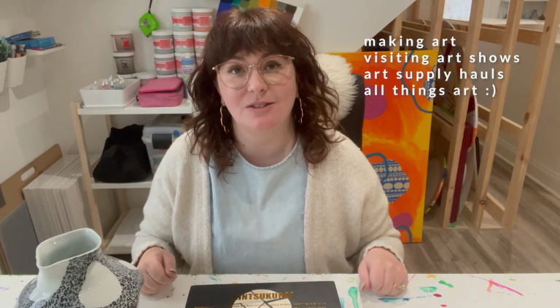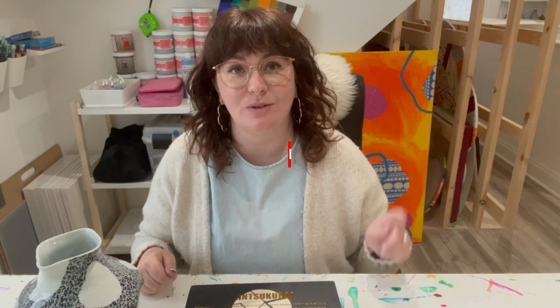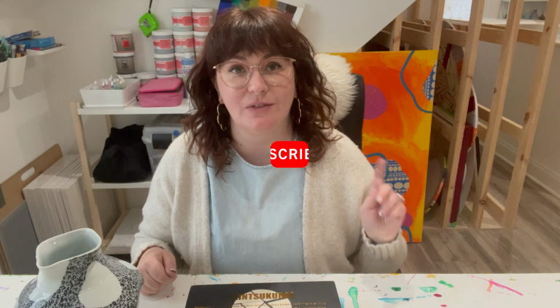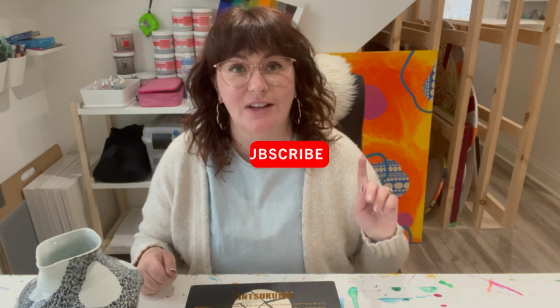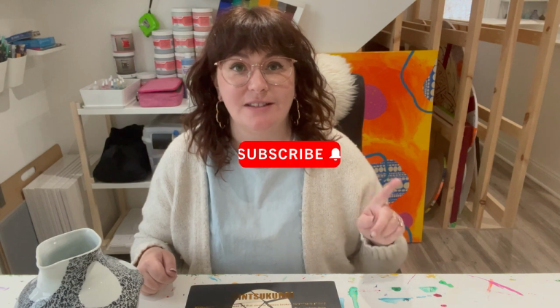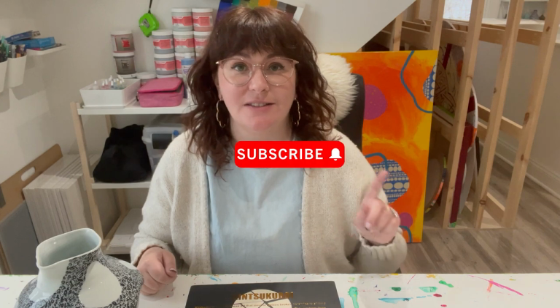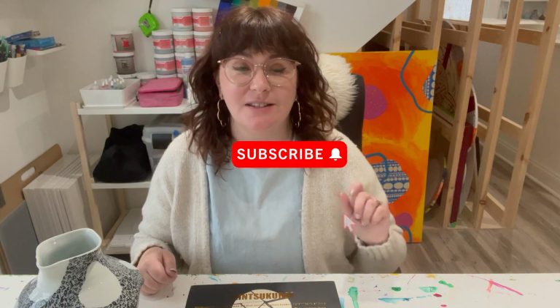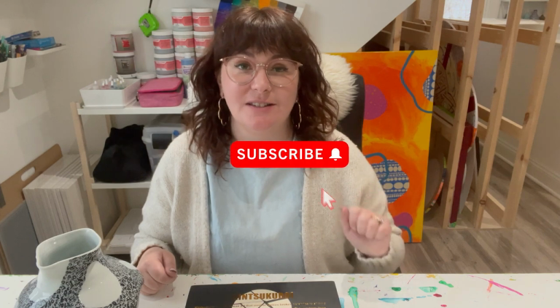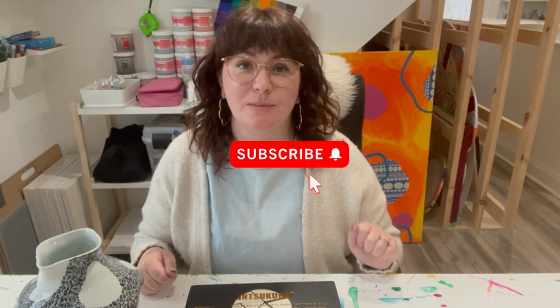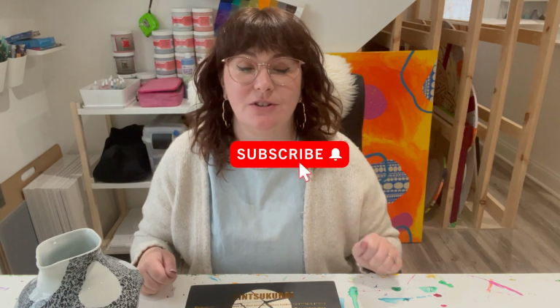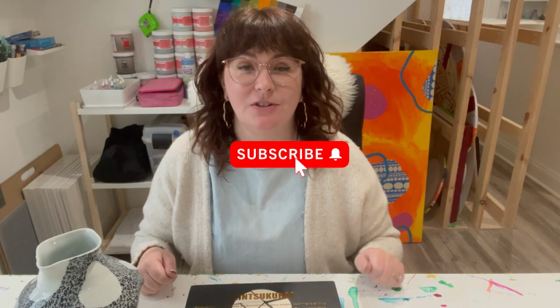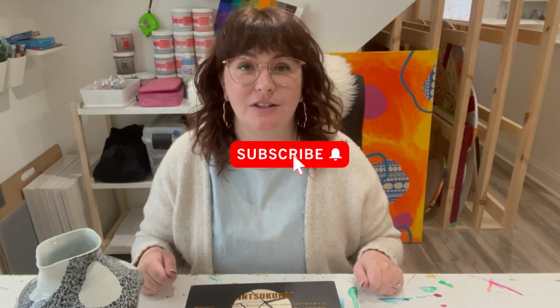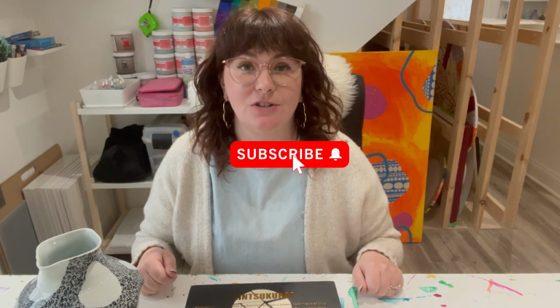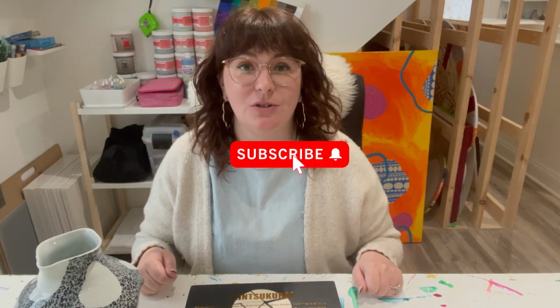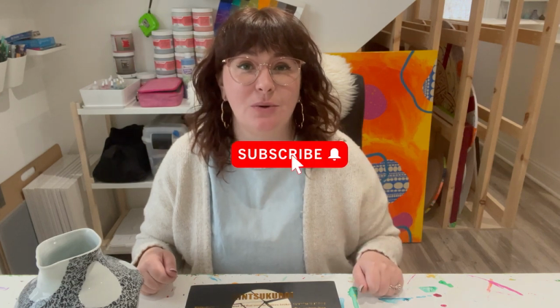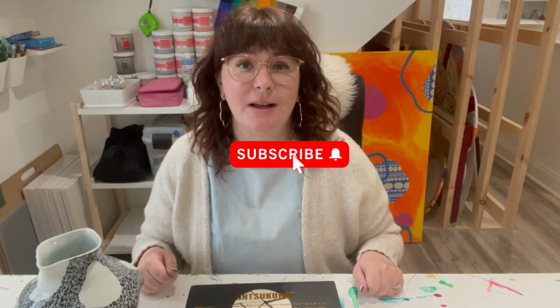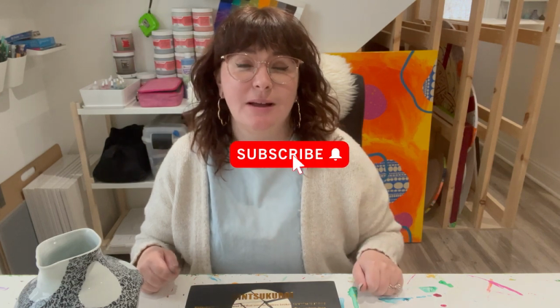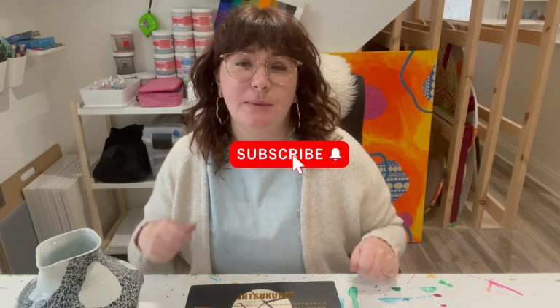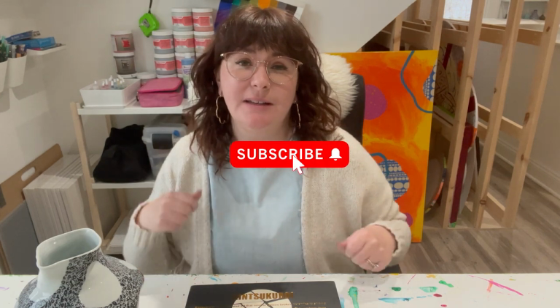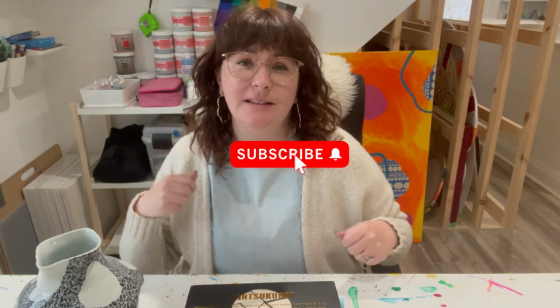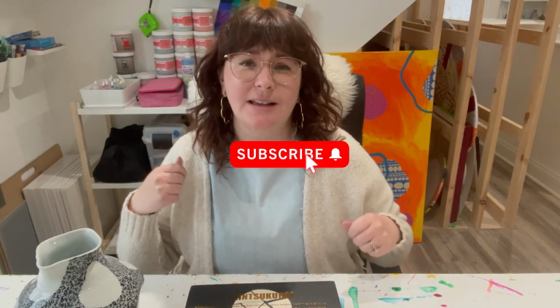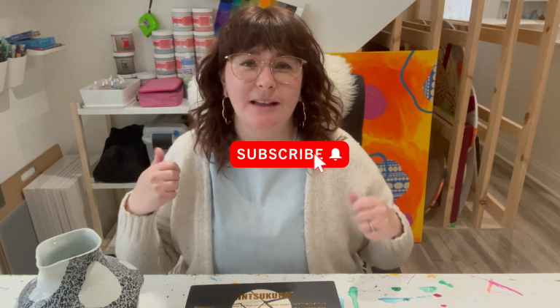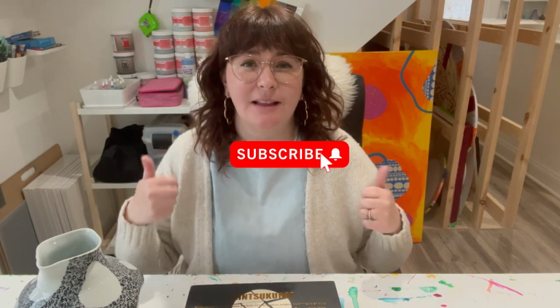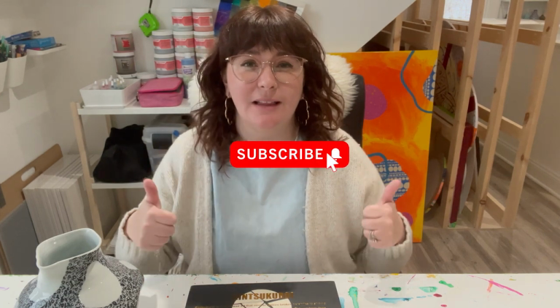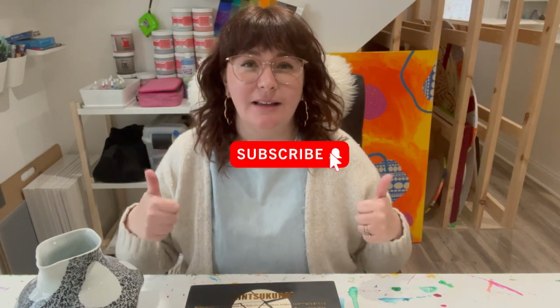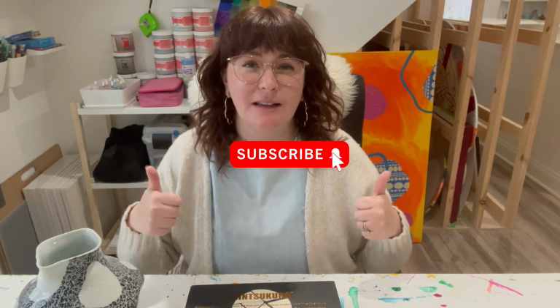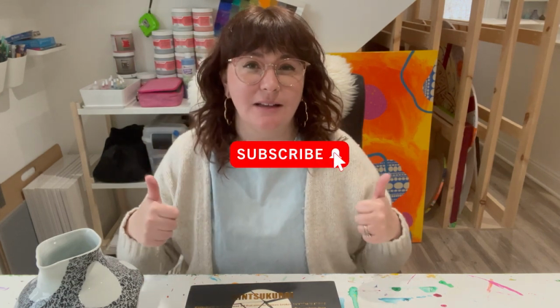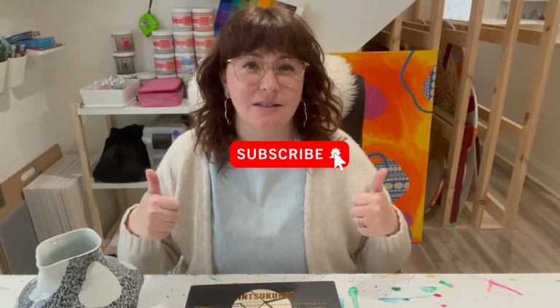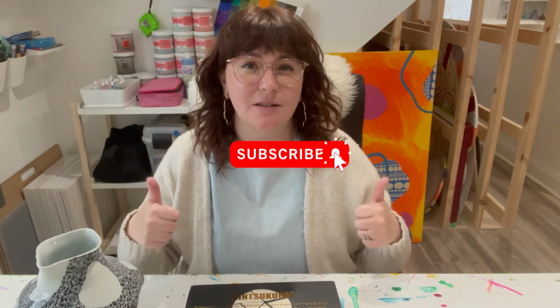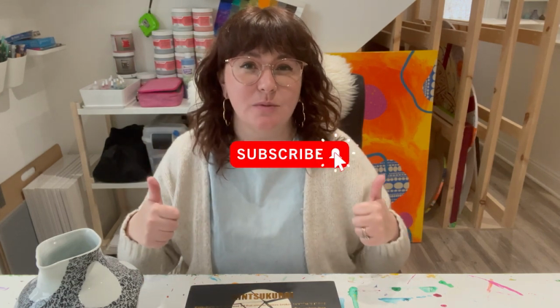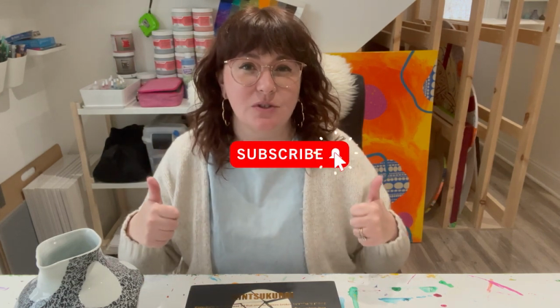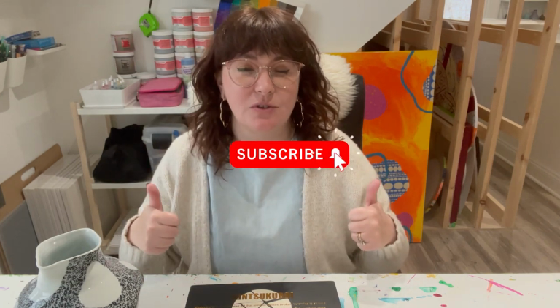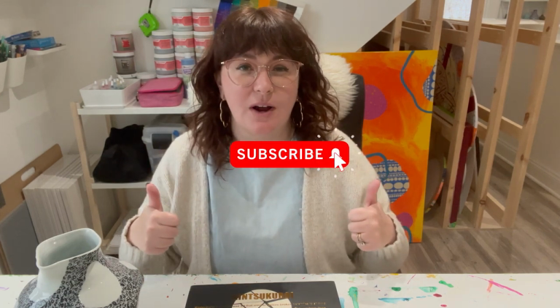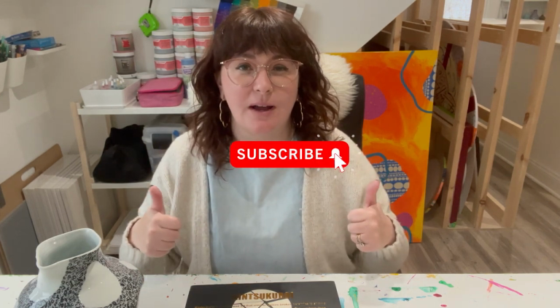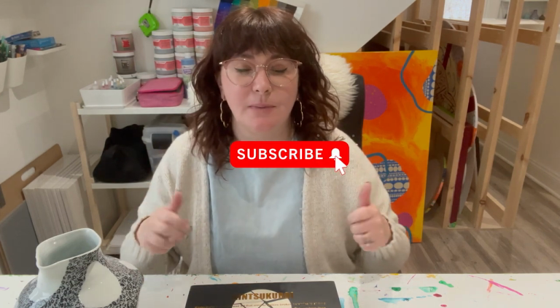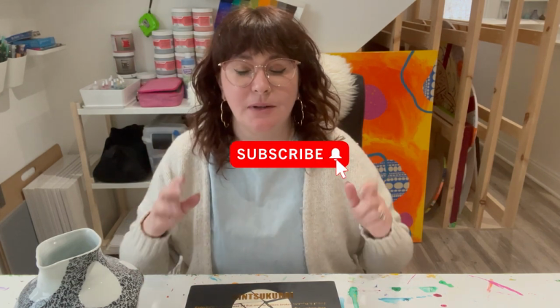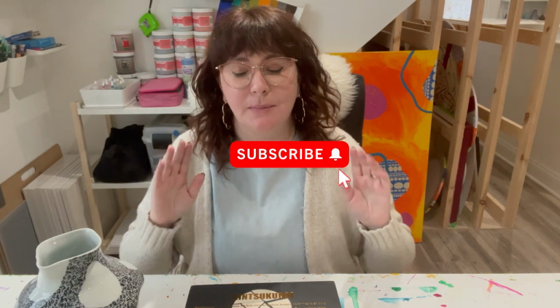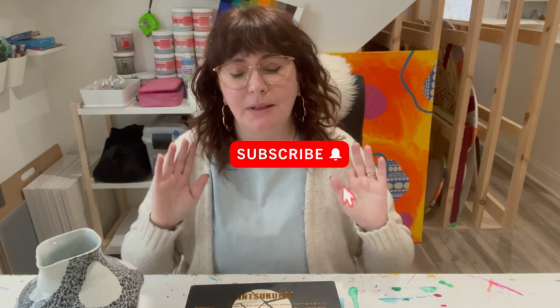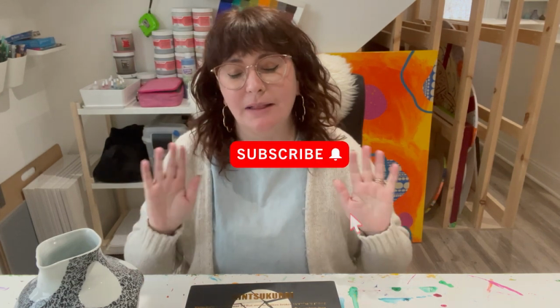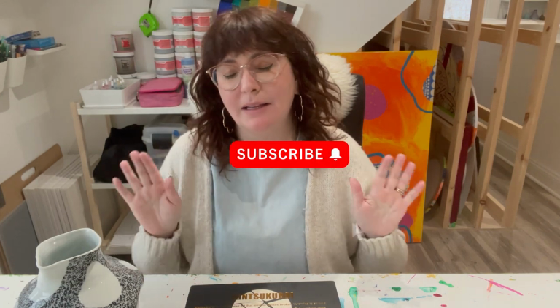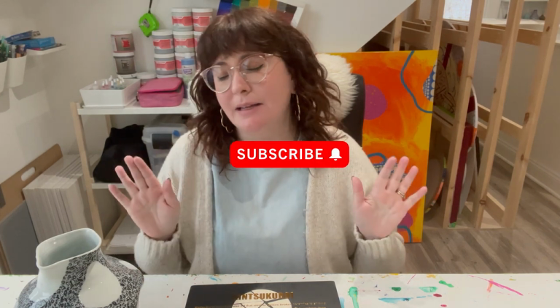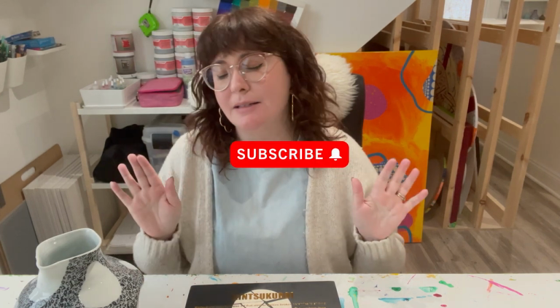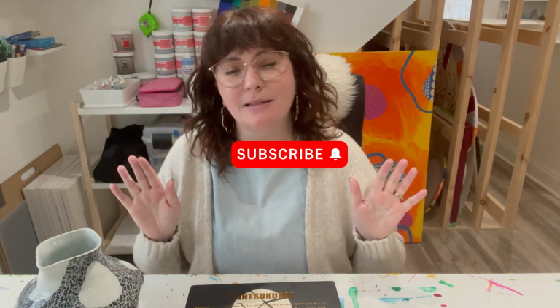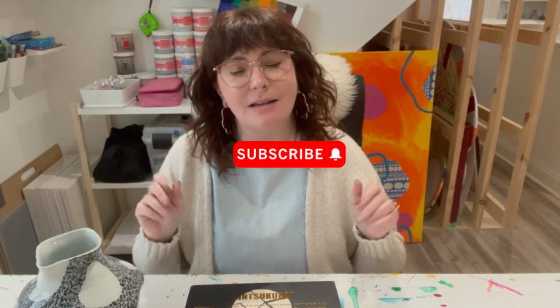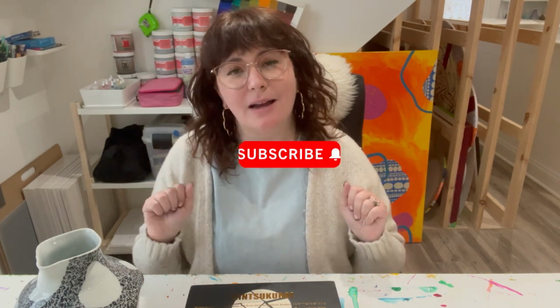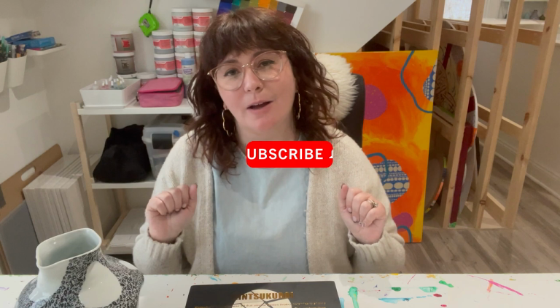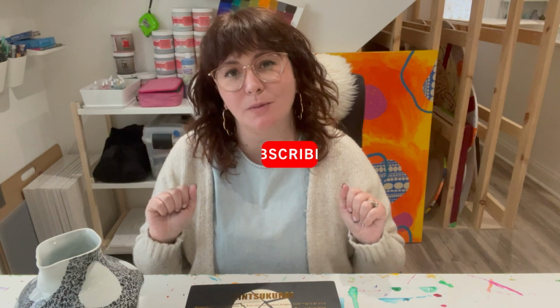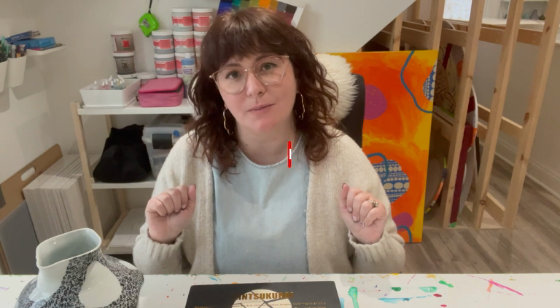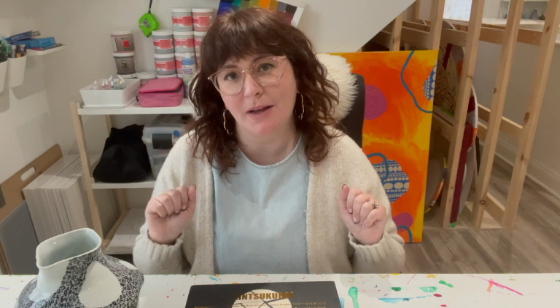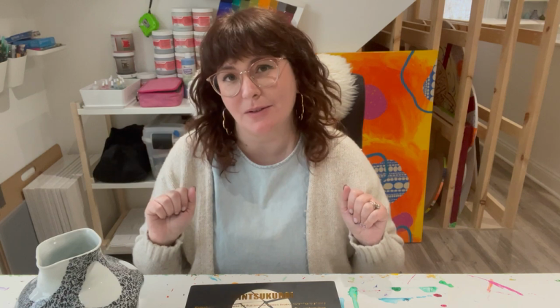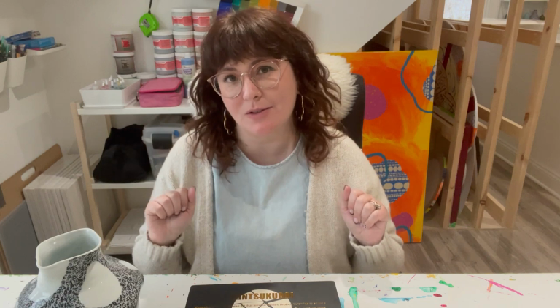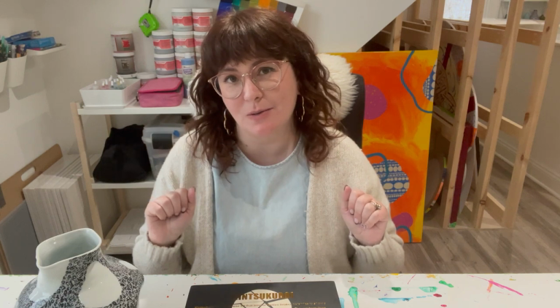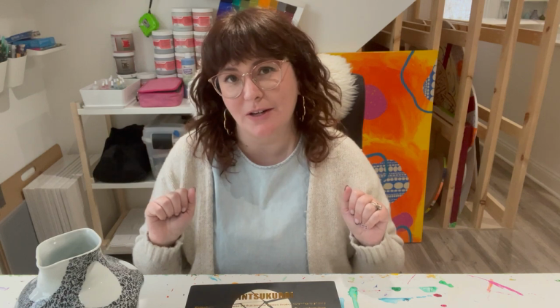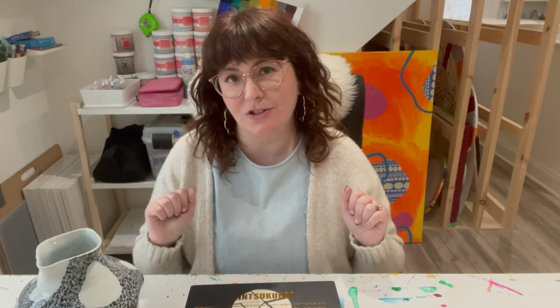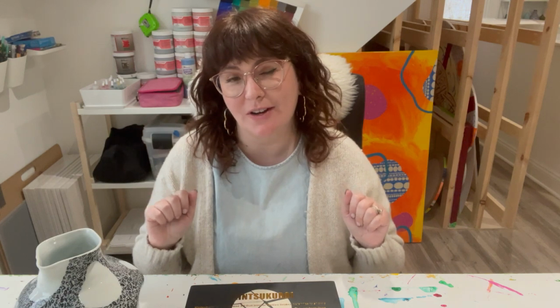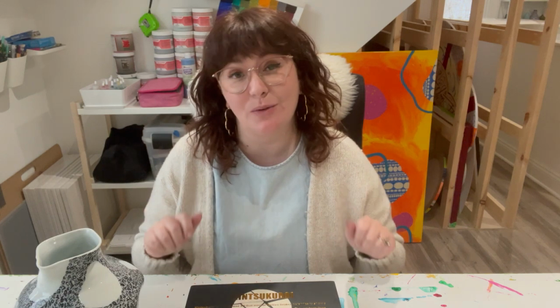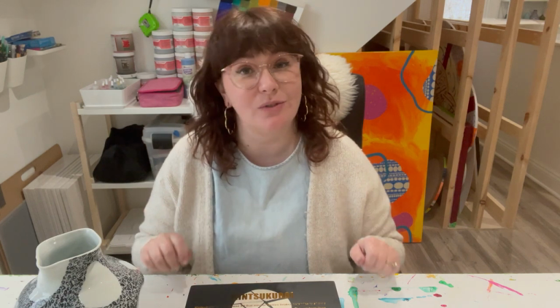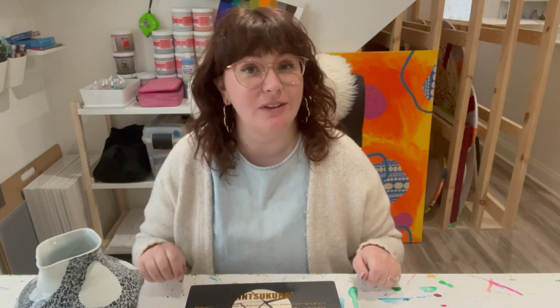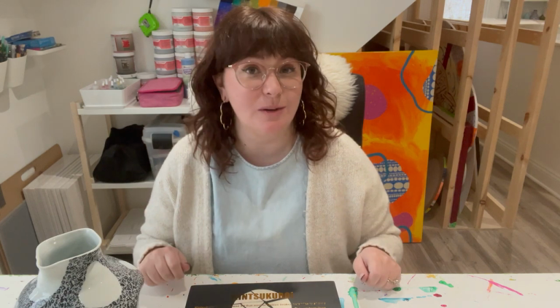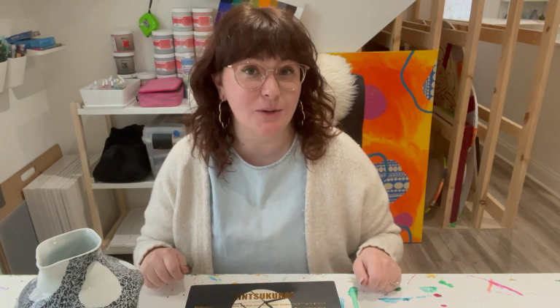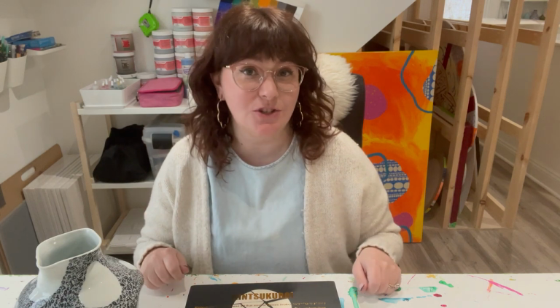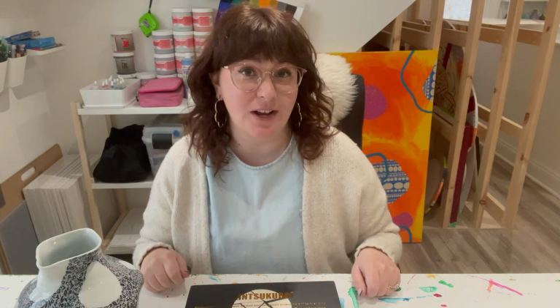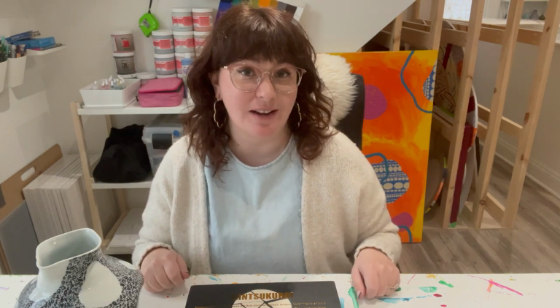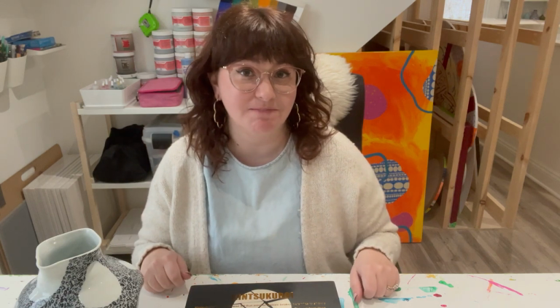So if that sounds like something you're into, please like and subscribe — it helps me out so much and I would really appreciate it.